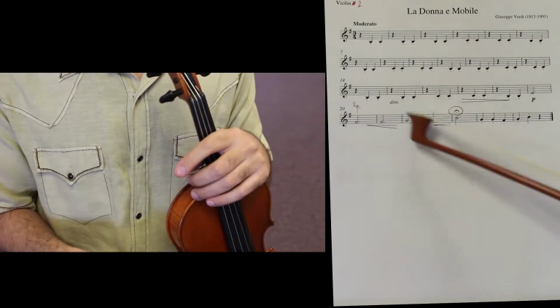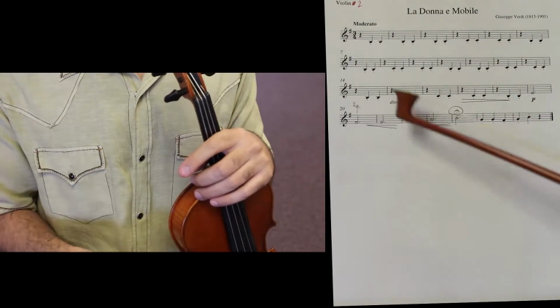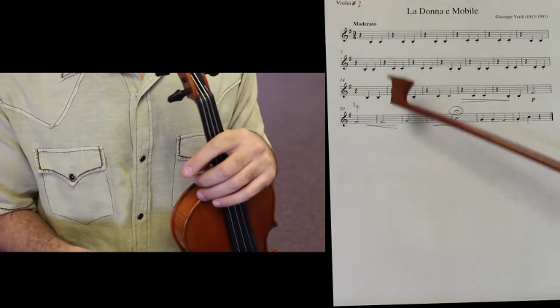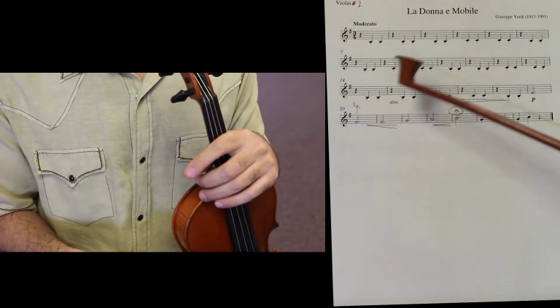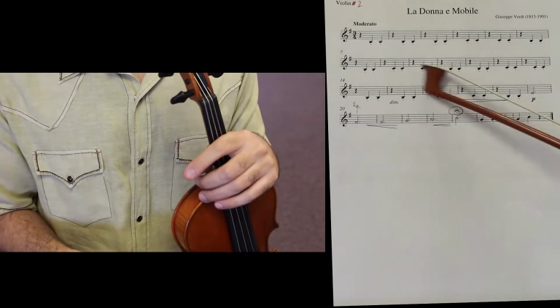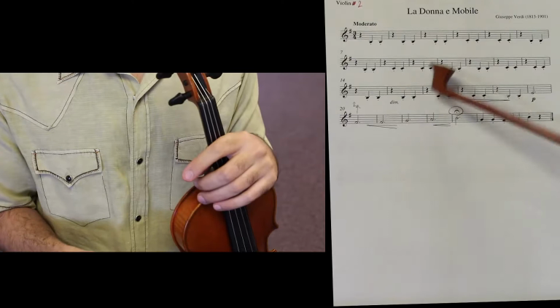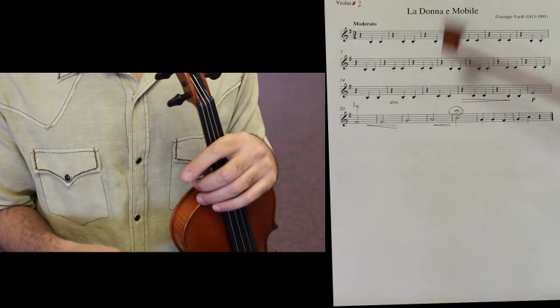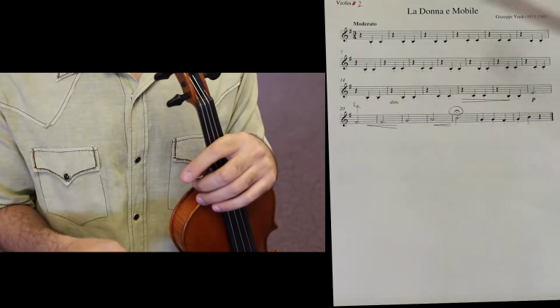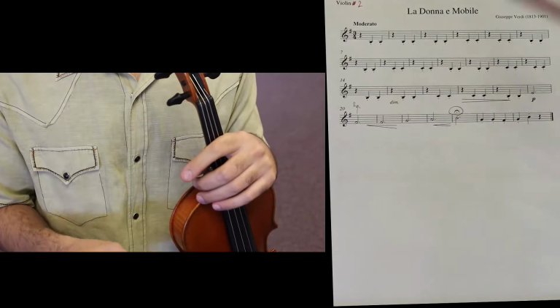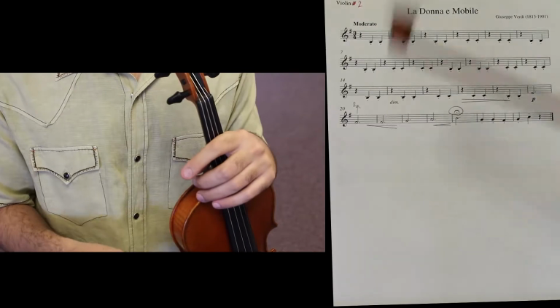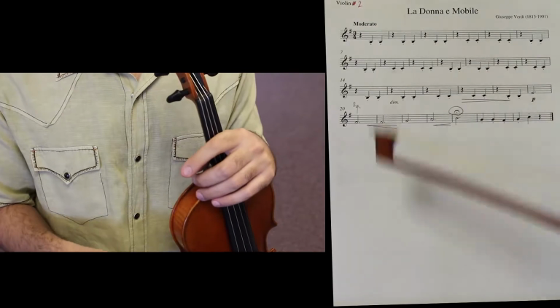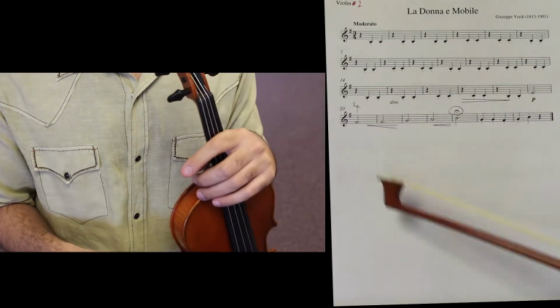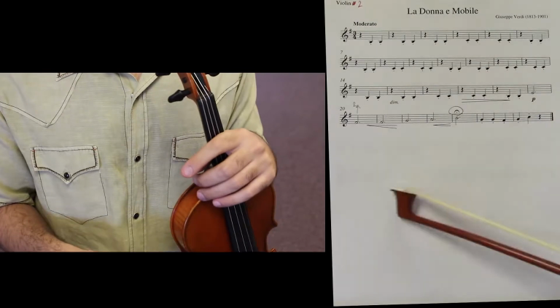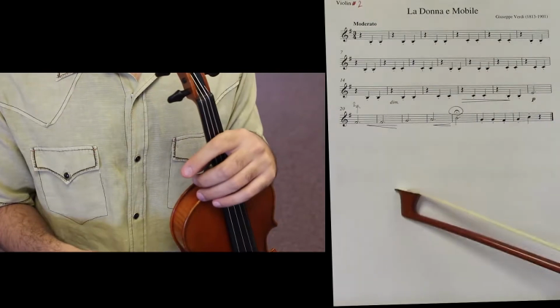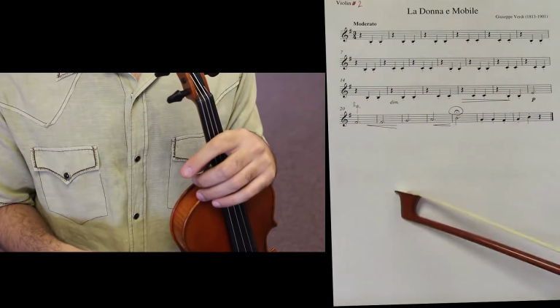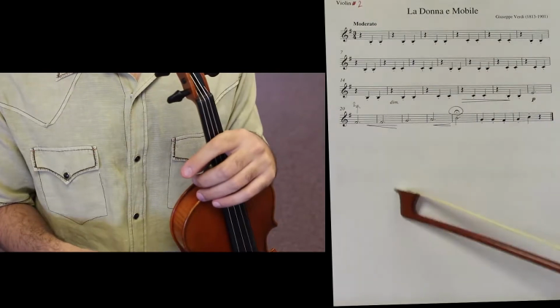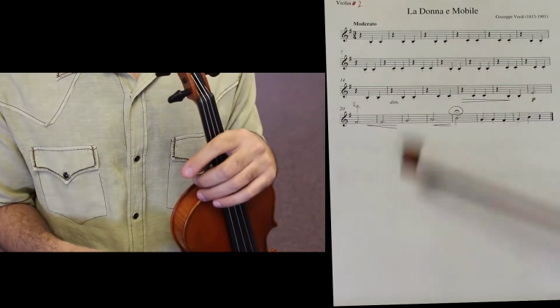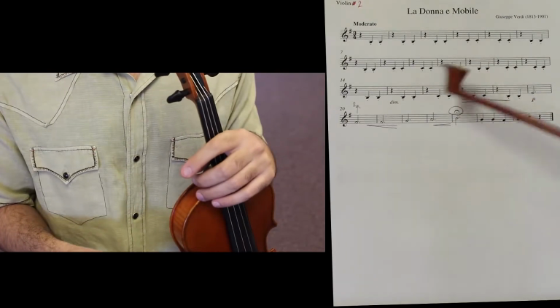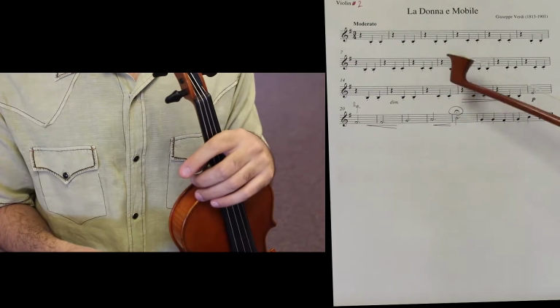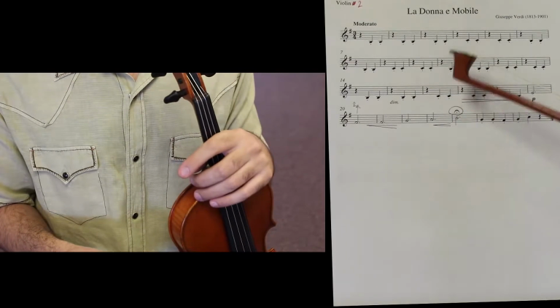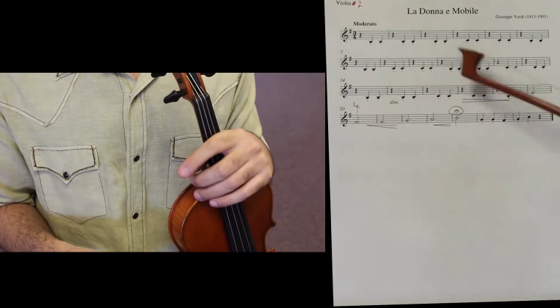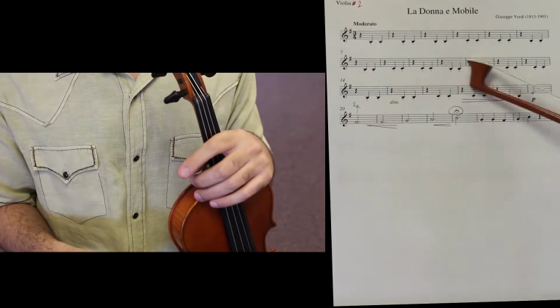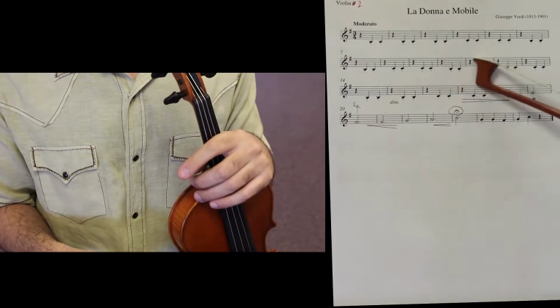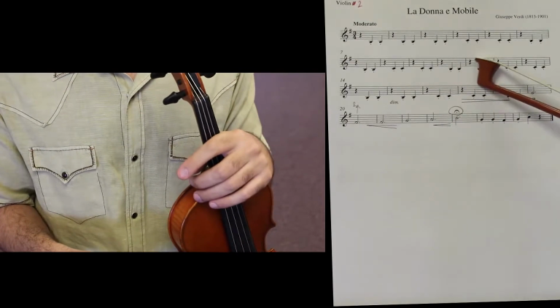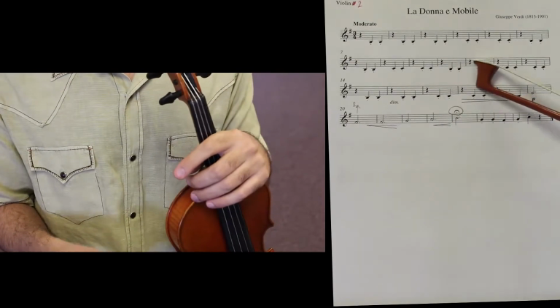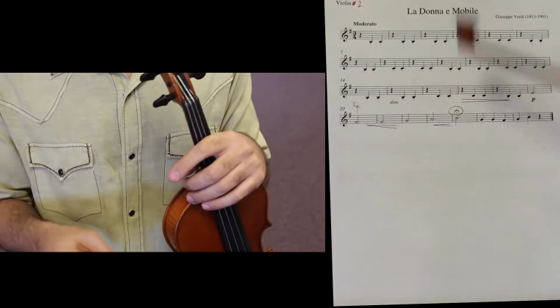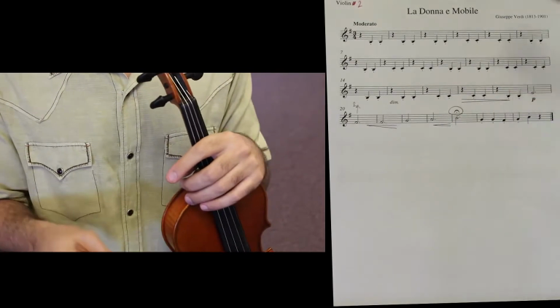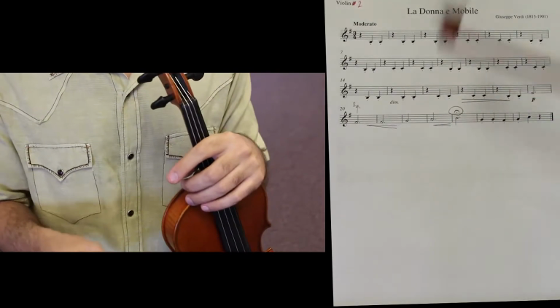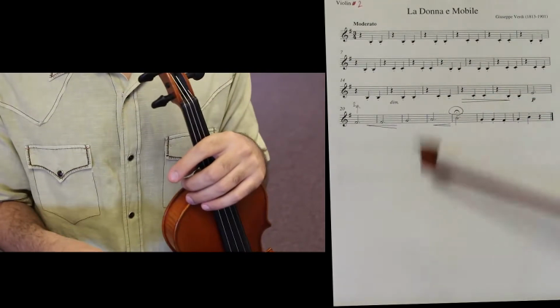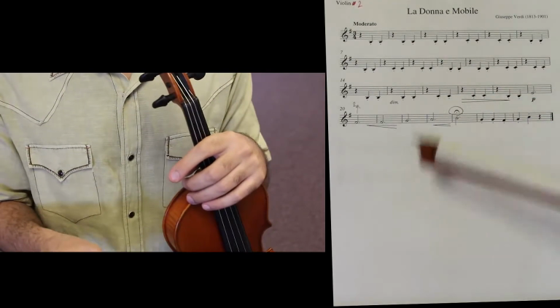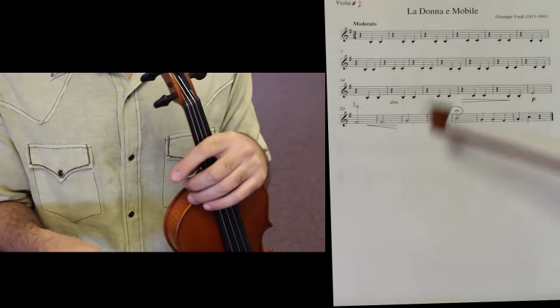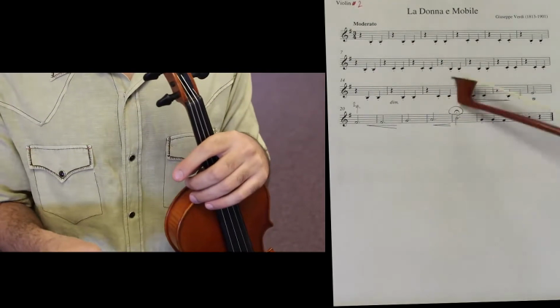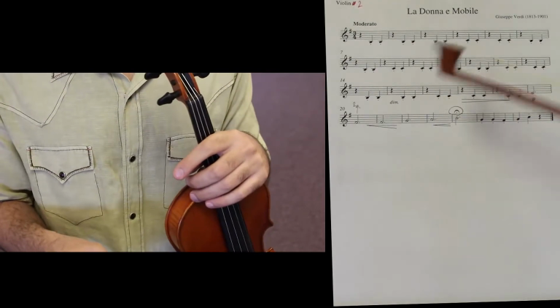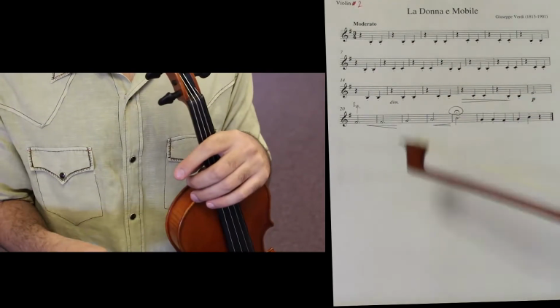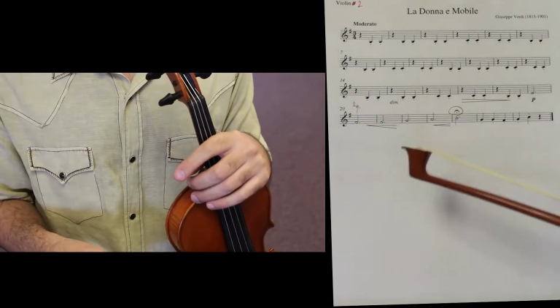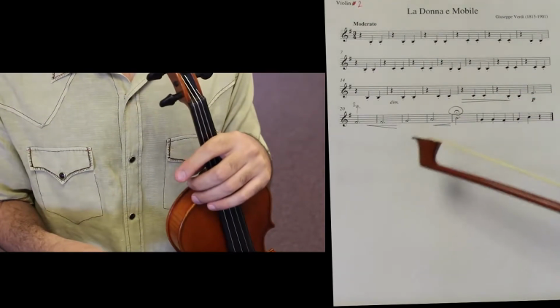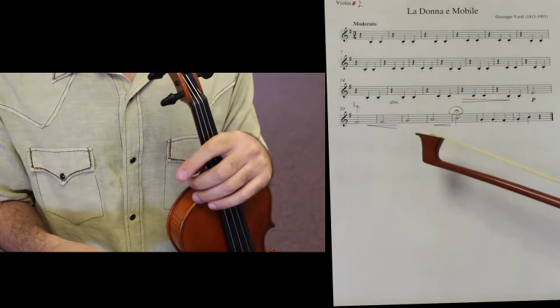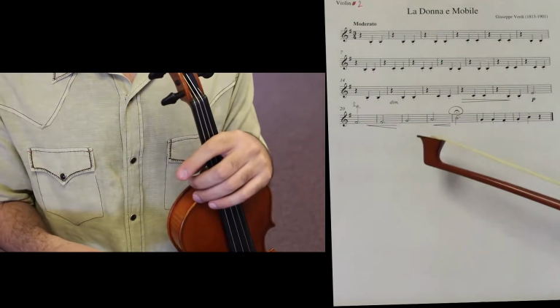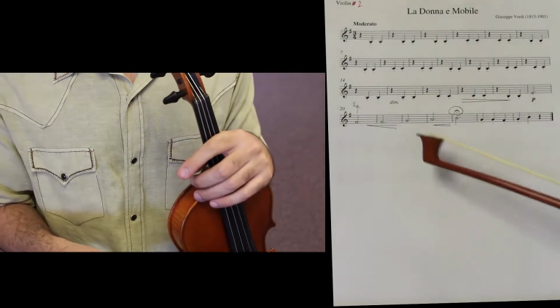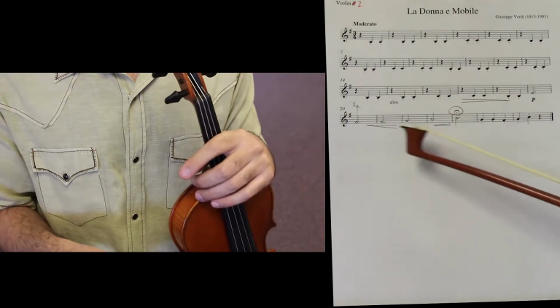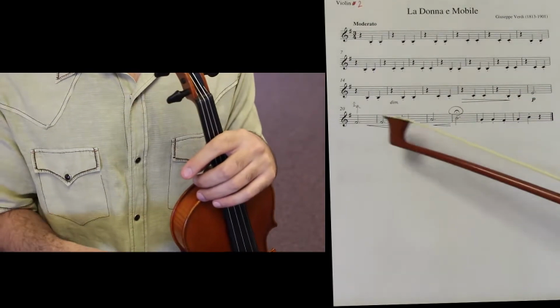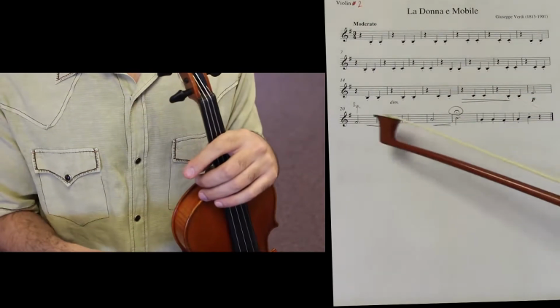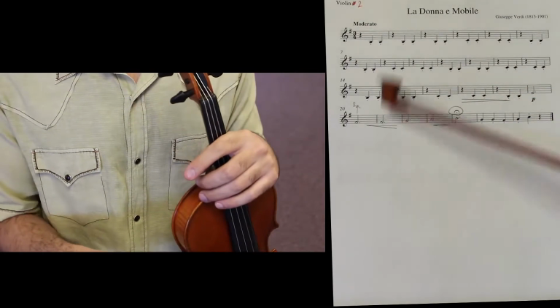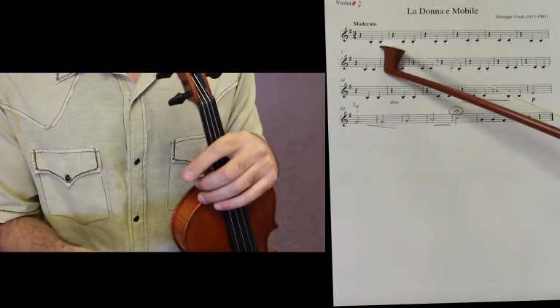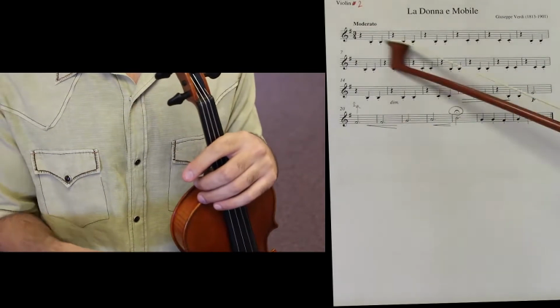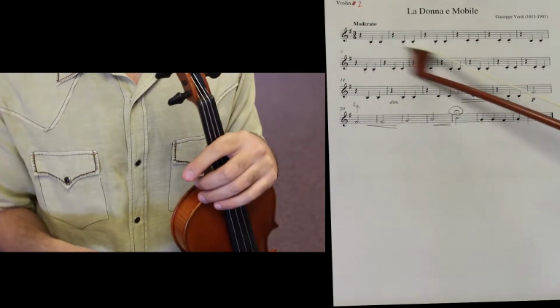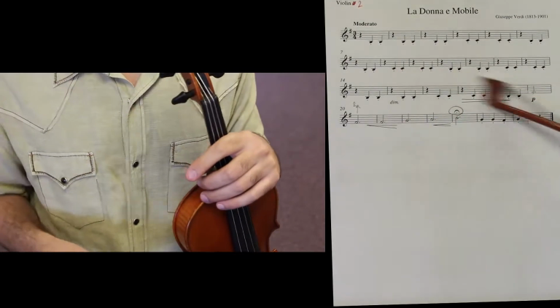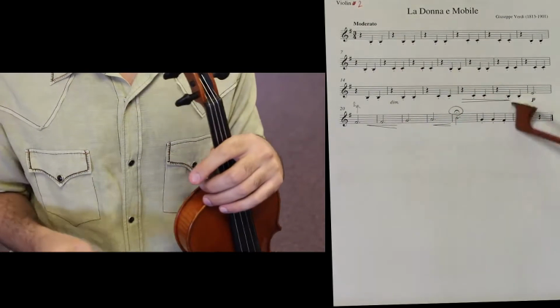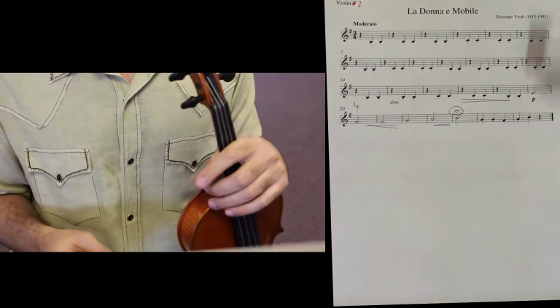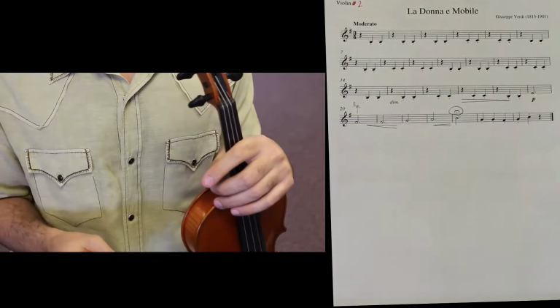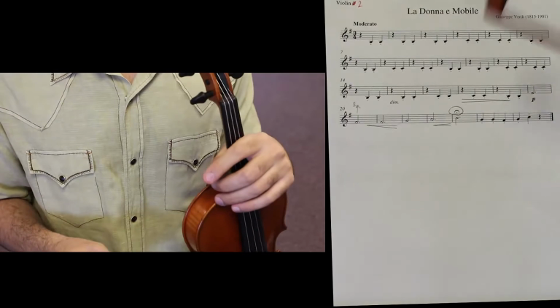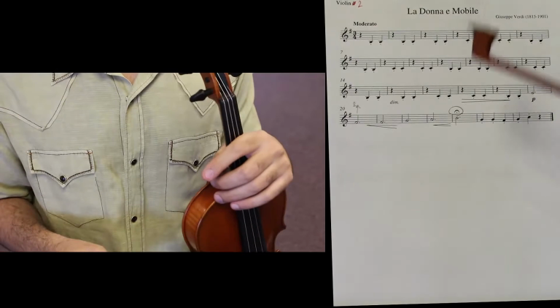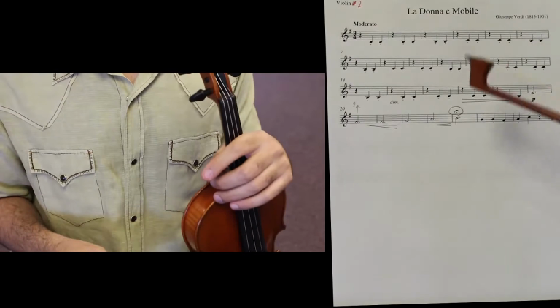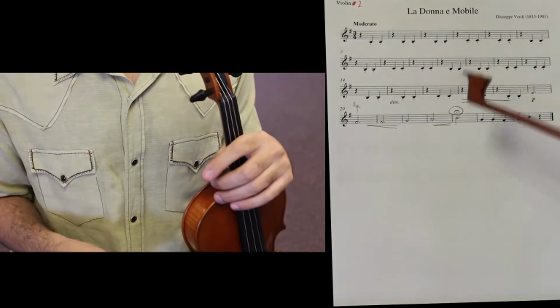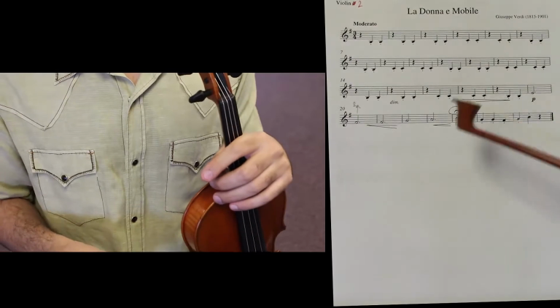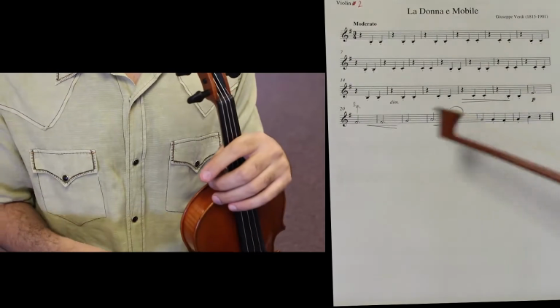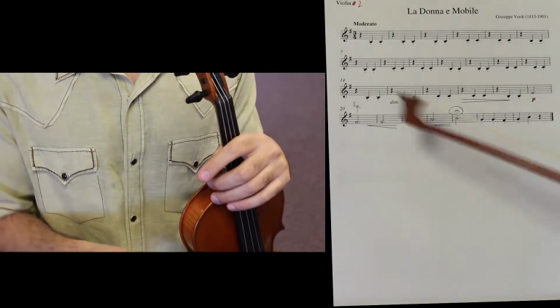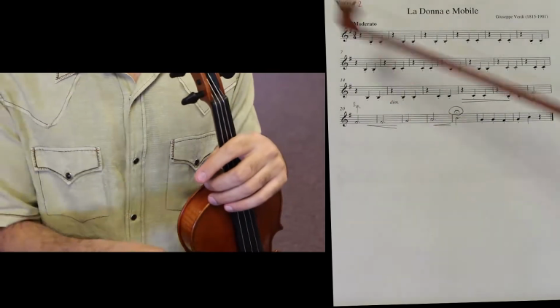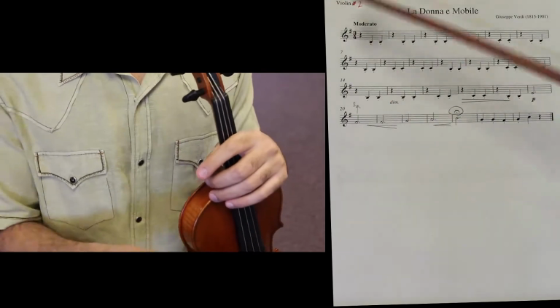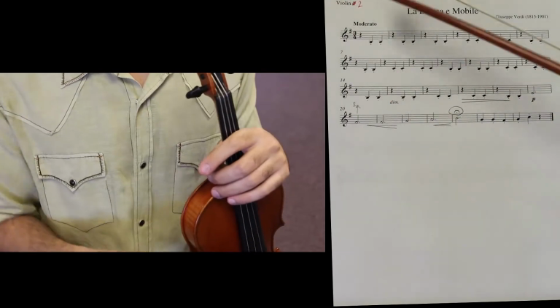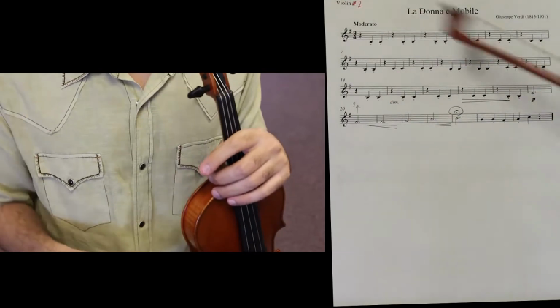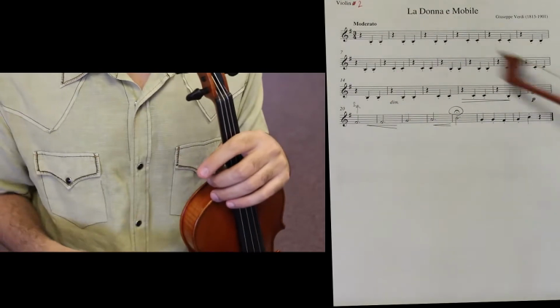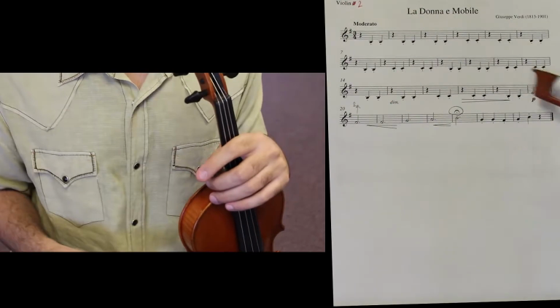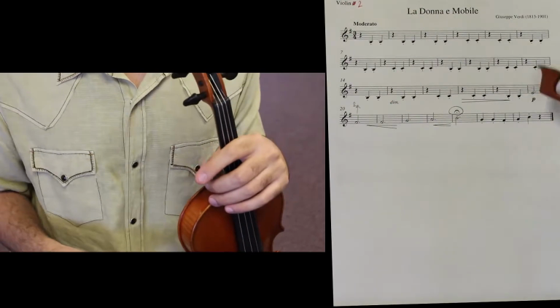First violins play the melody, cello and second violin play the harmony — the accompanying part.